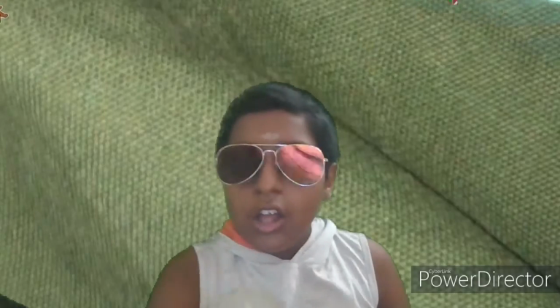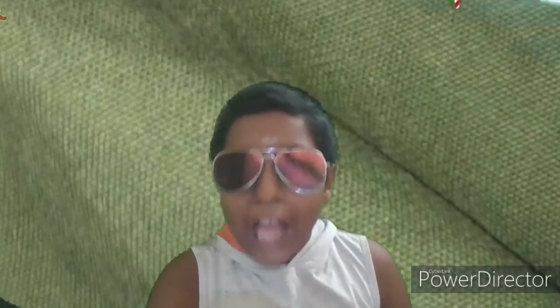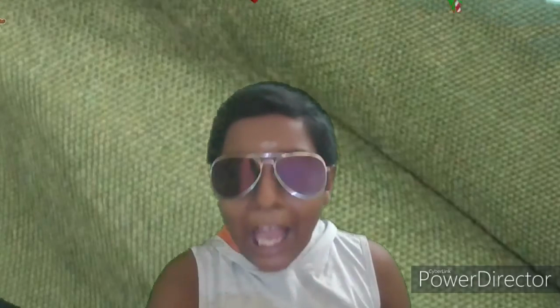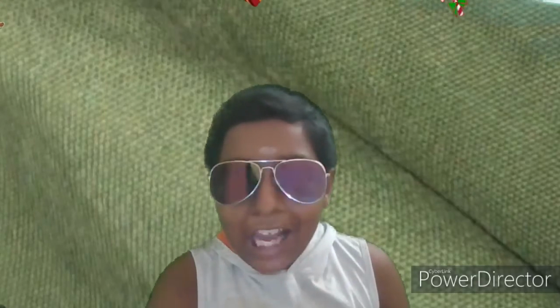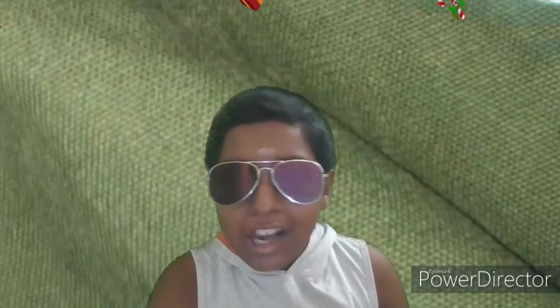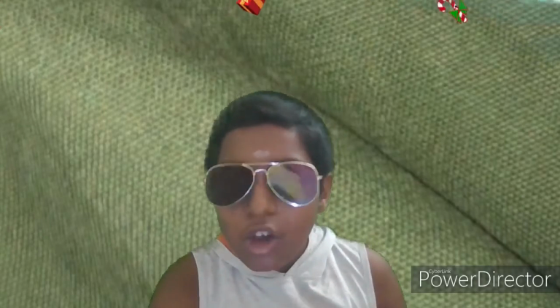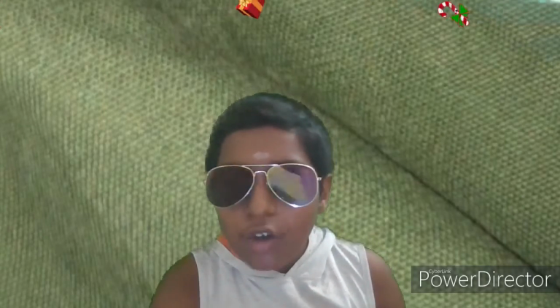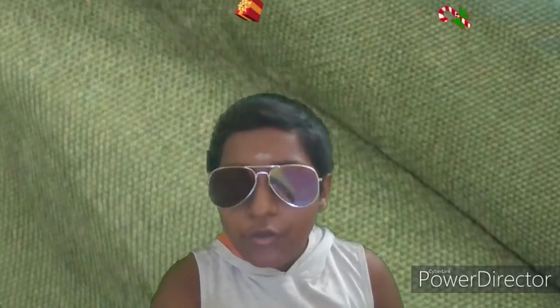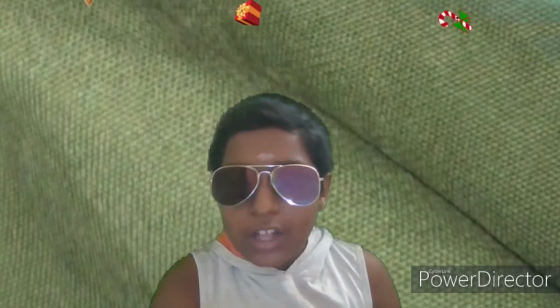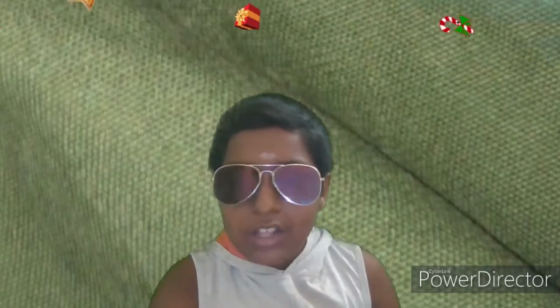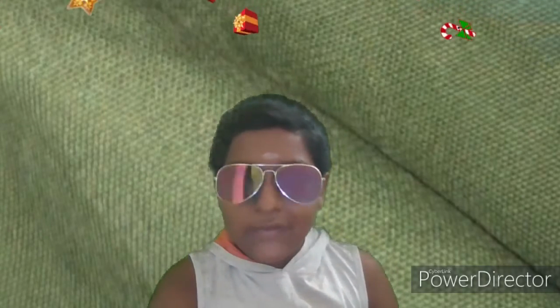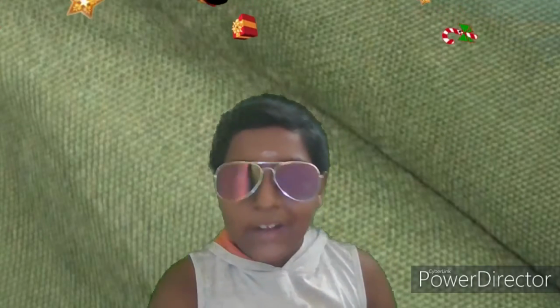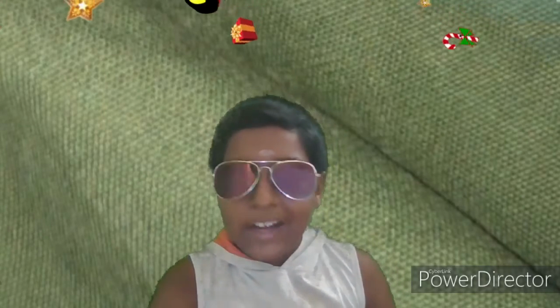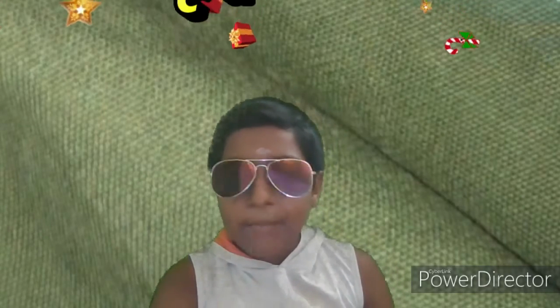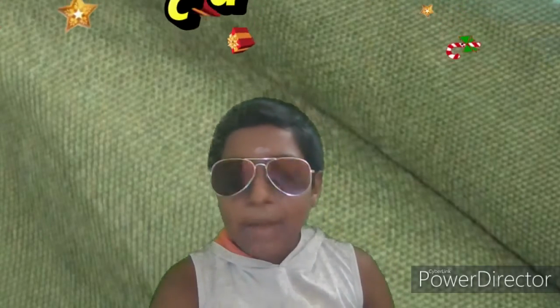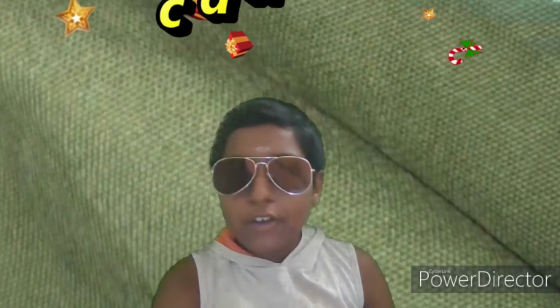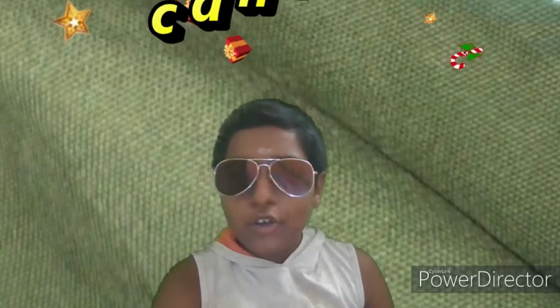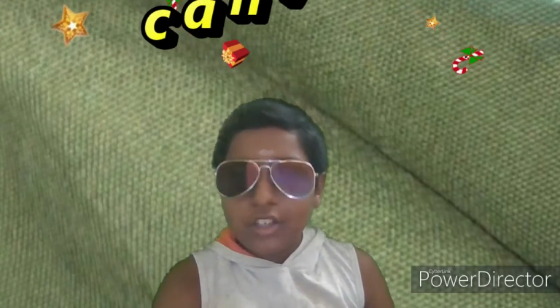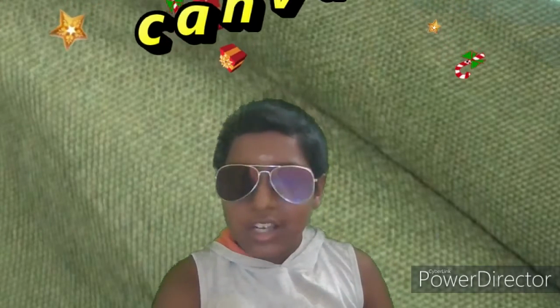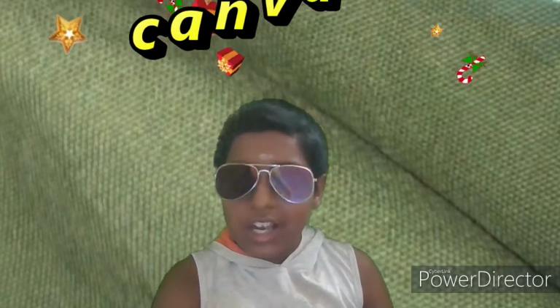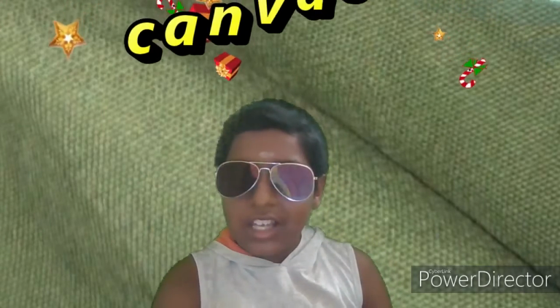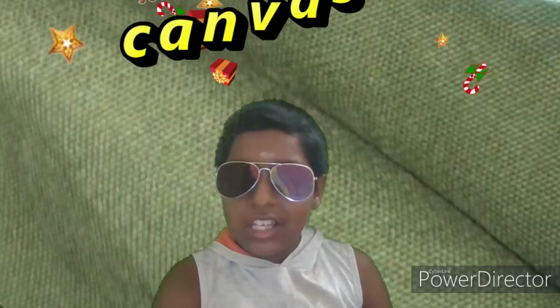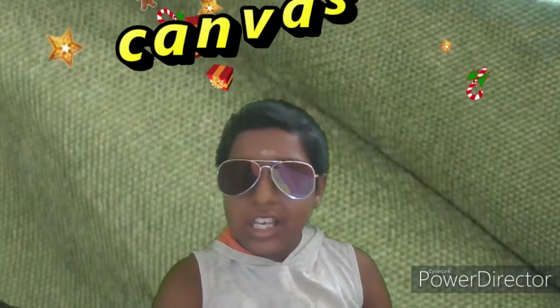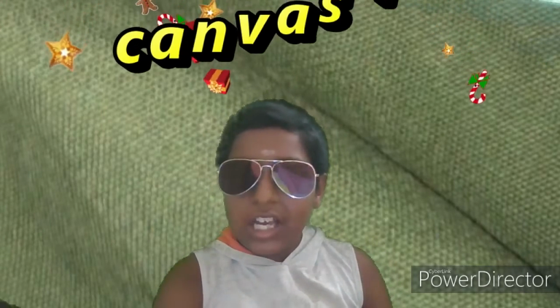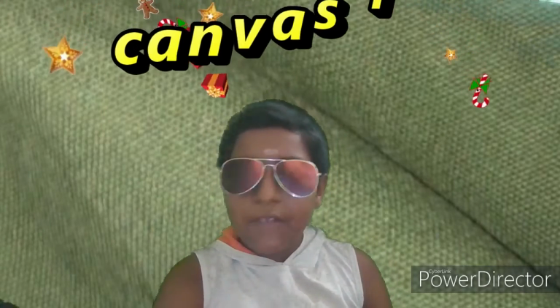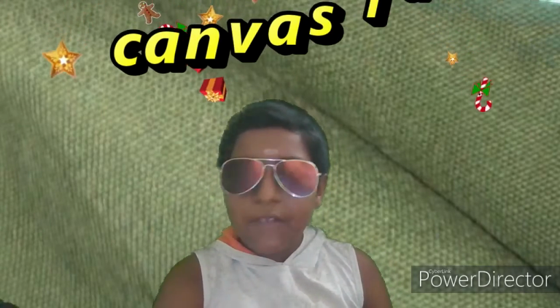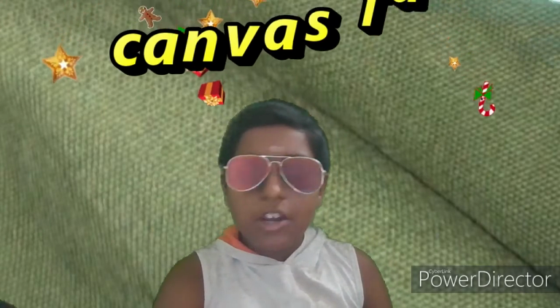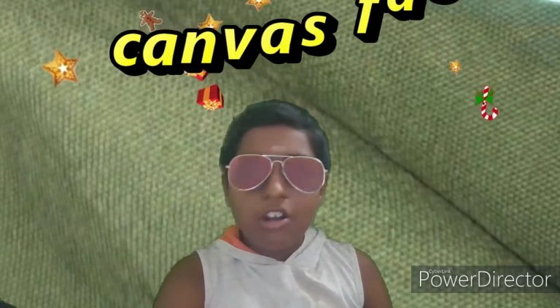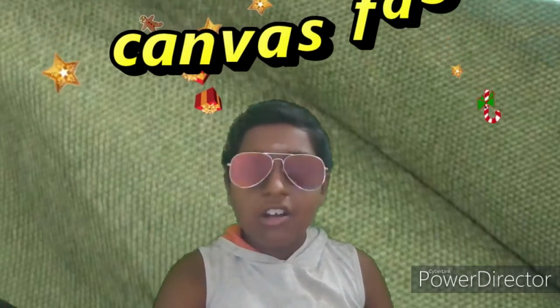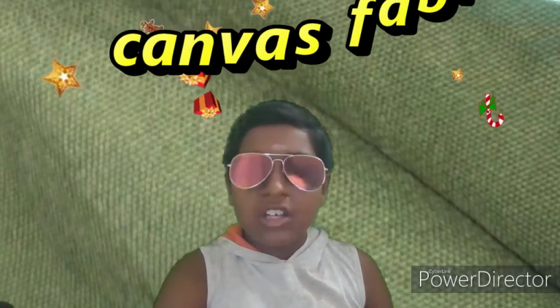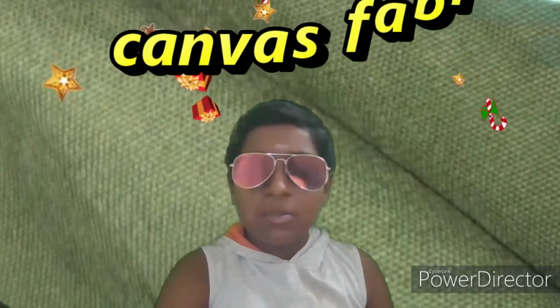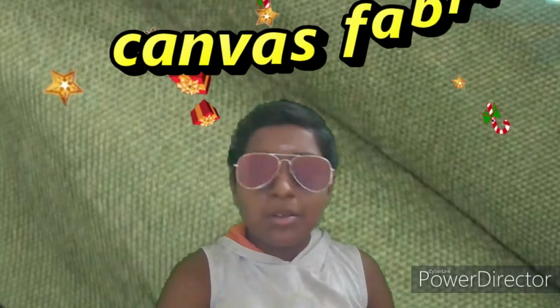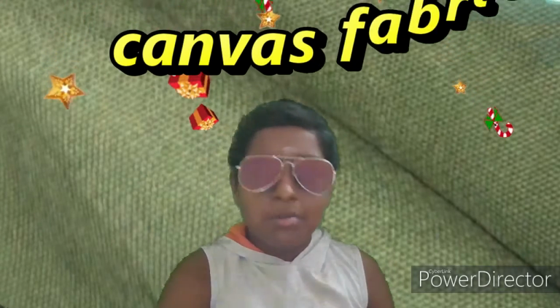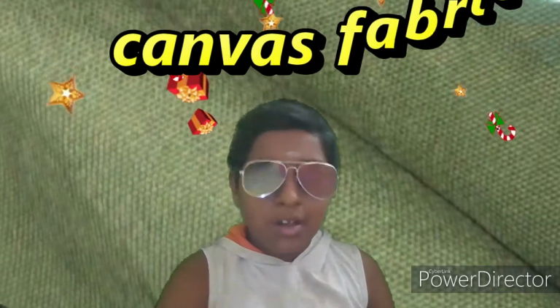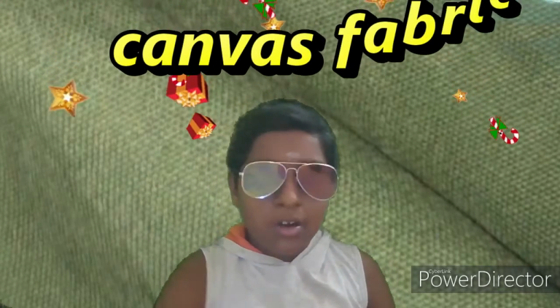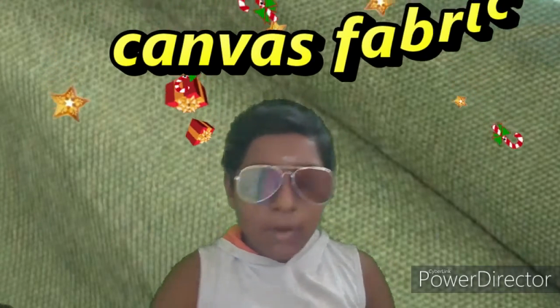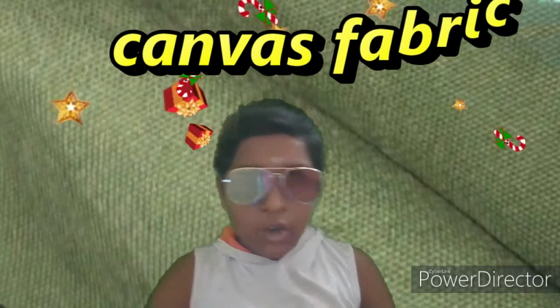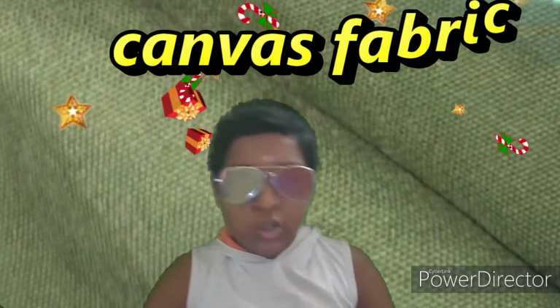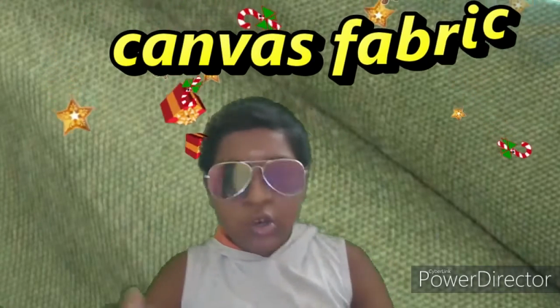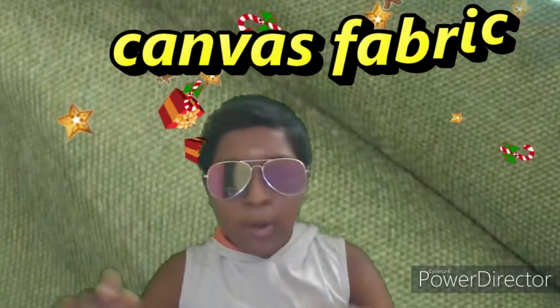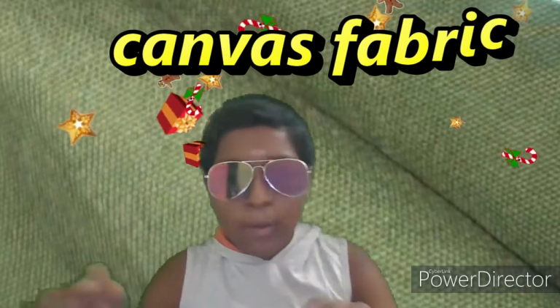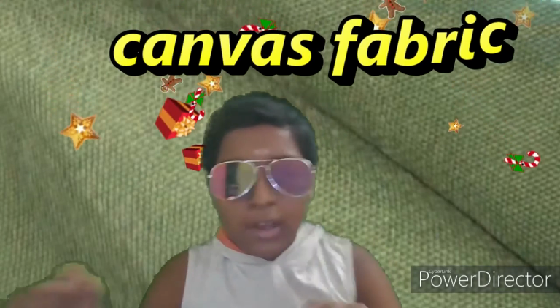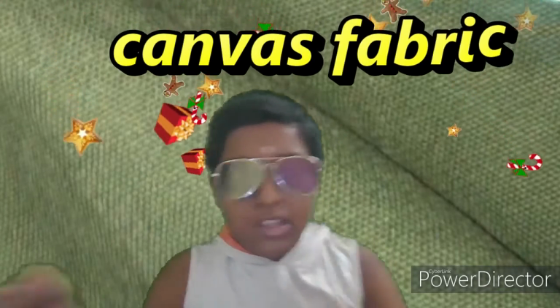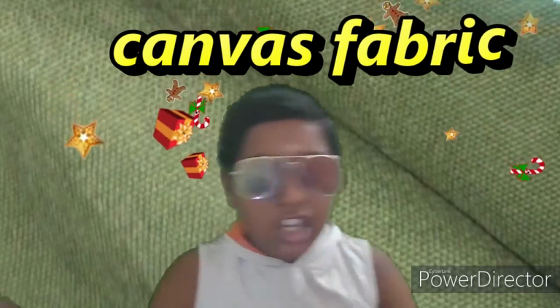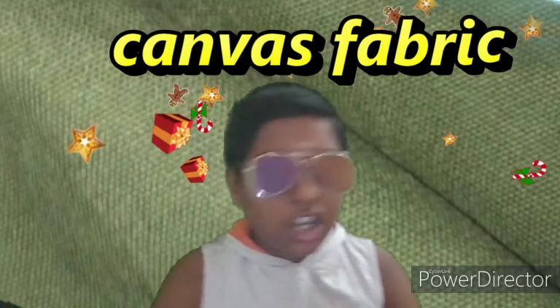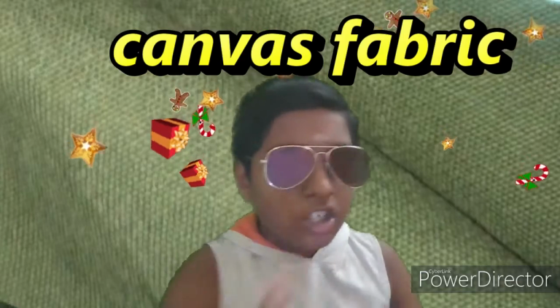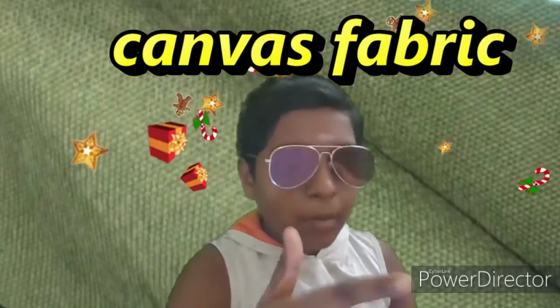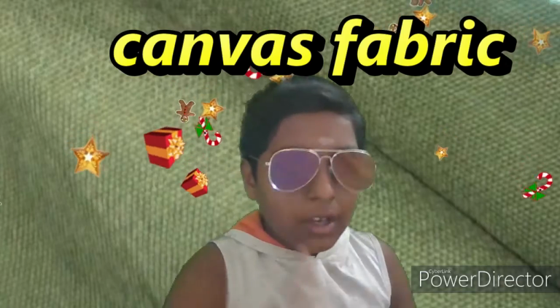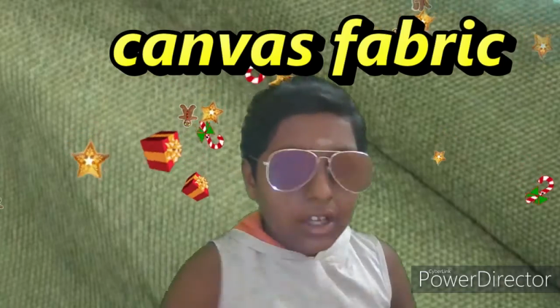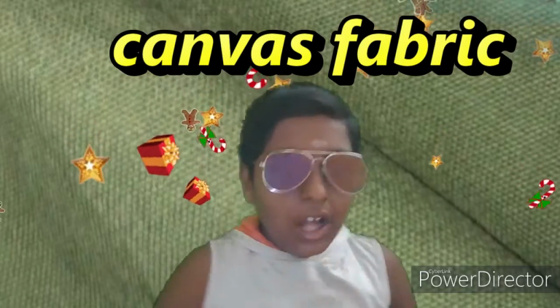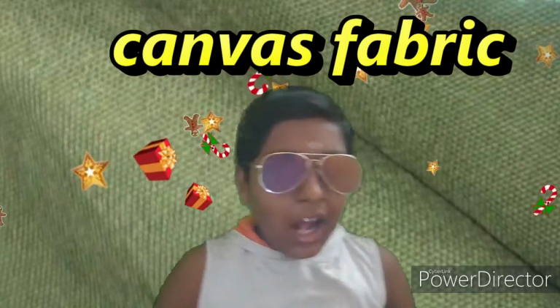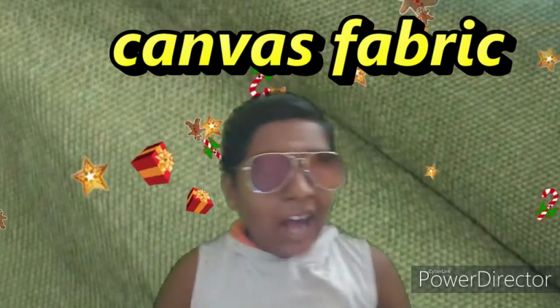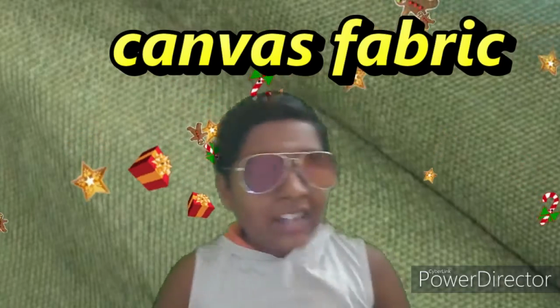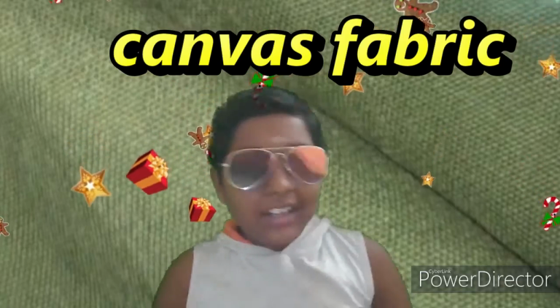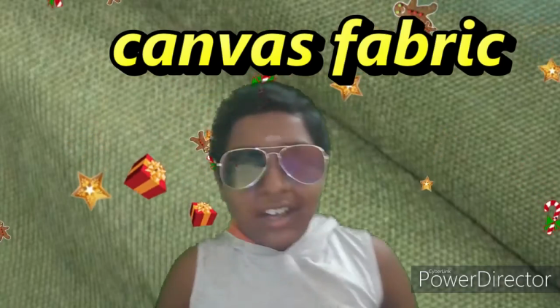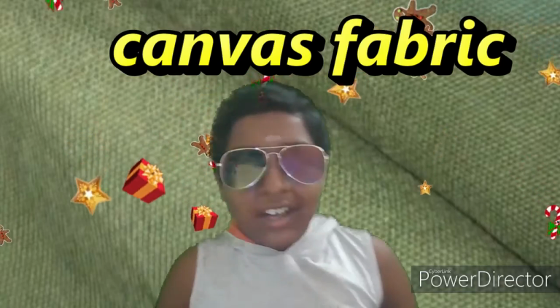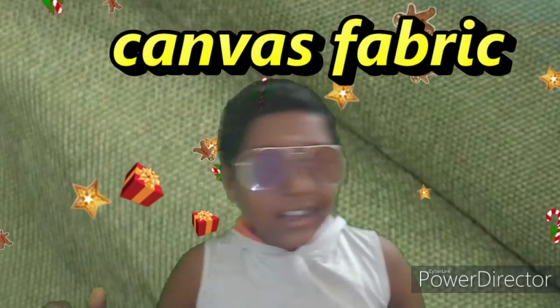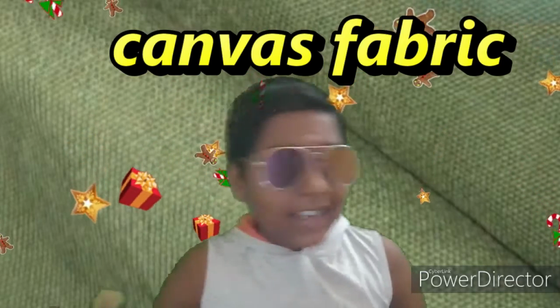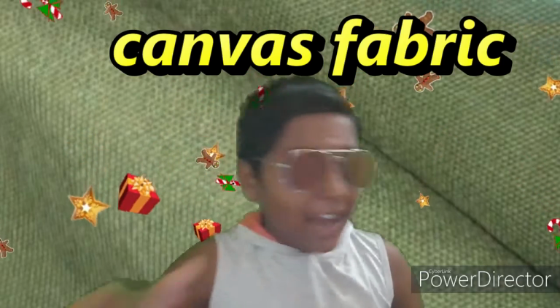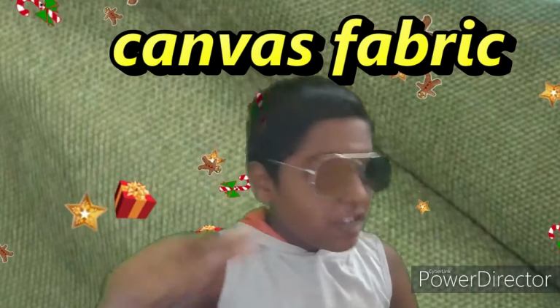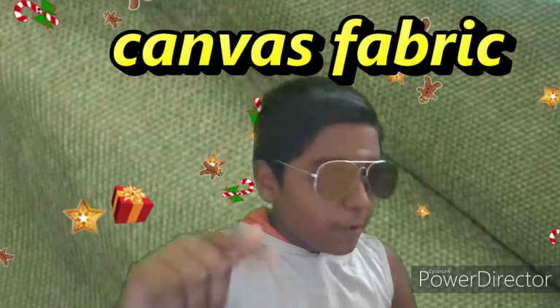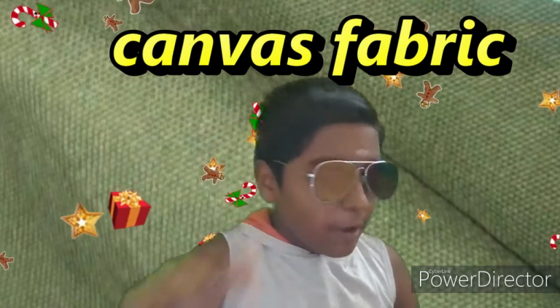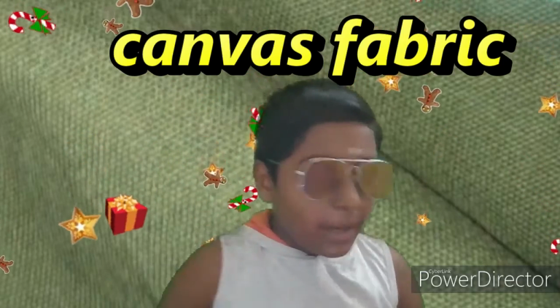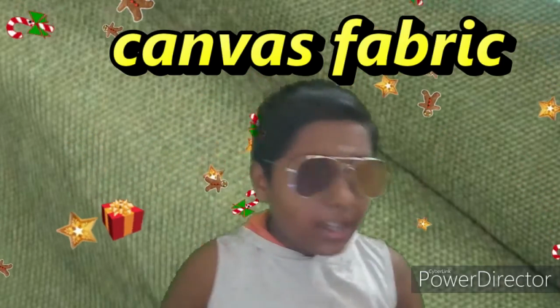Hello friends! Welcome back to our channel! This is an amazing topic of this video — it's a canvas fabric.